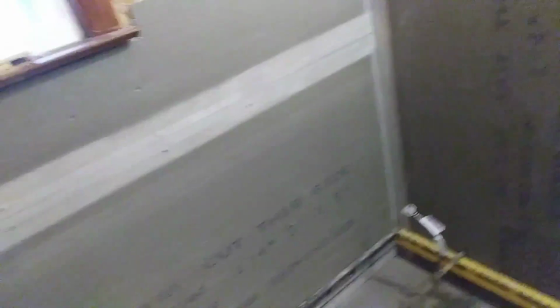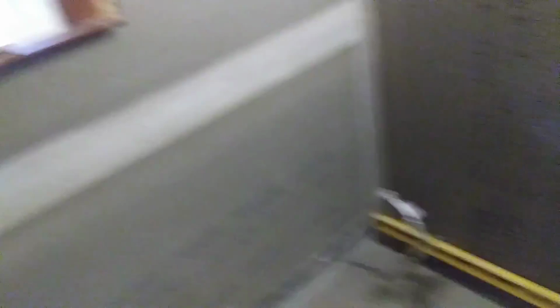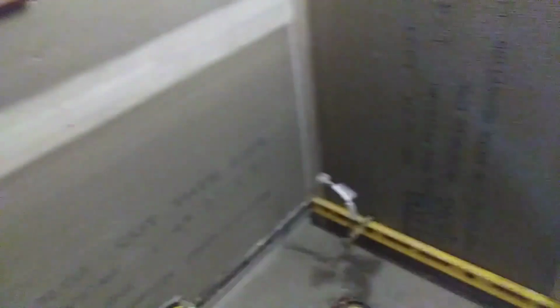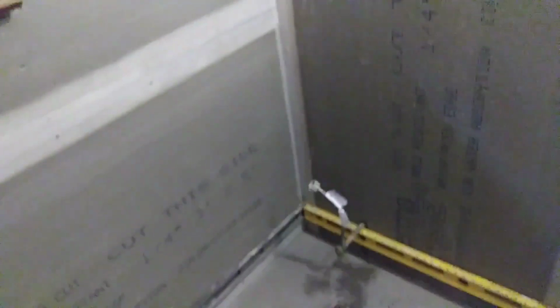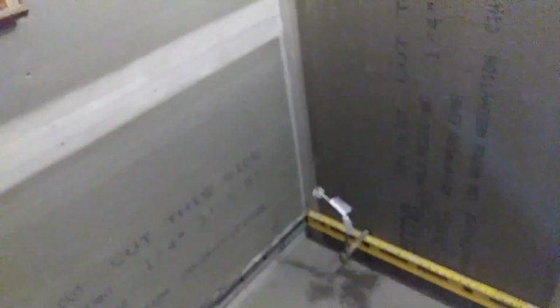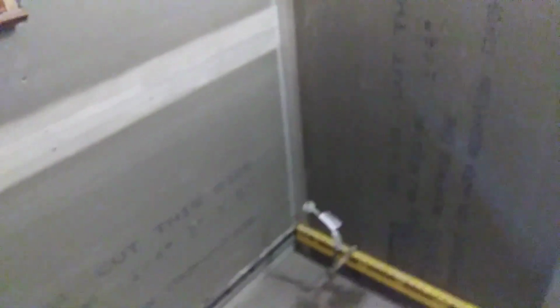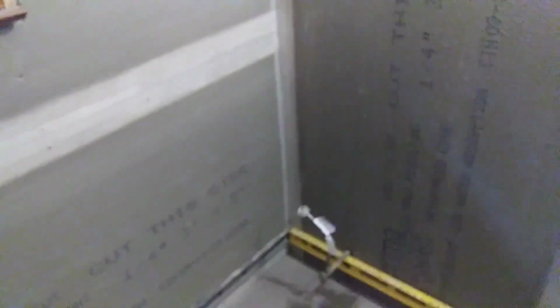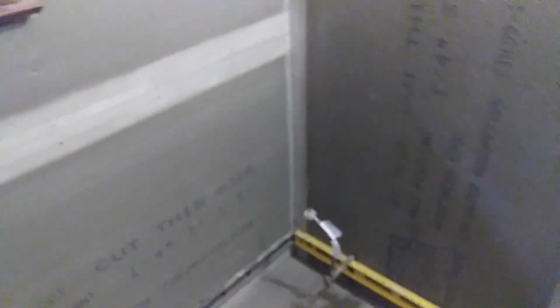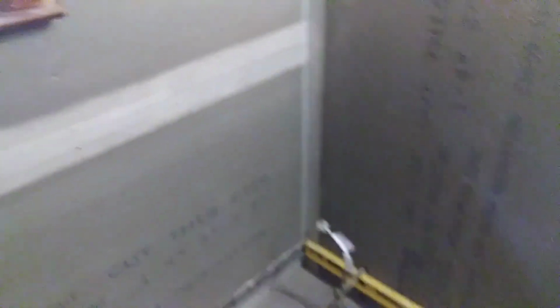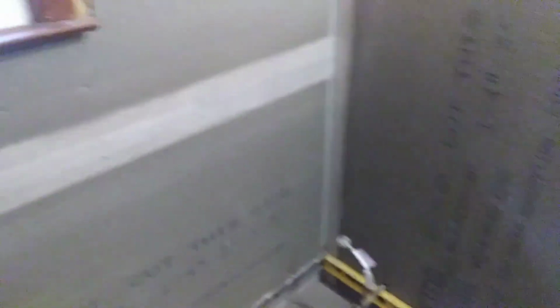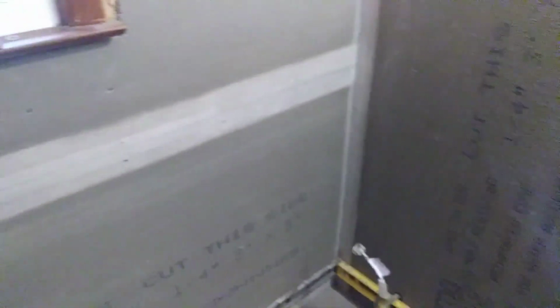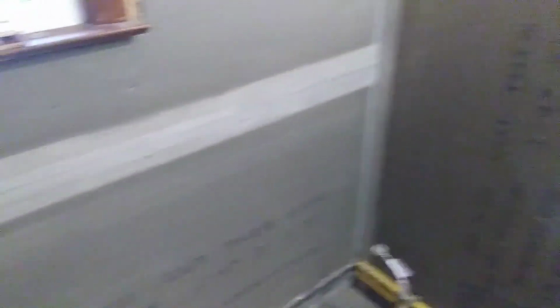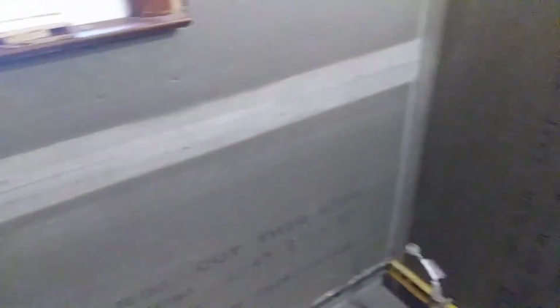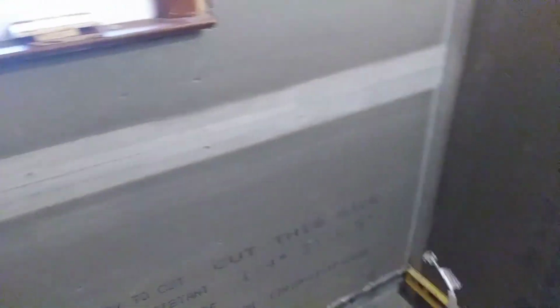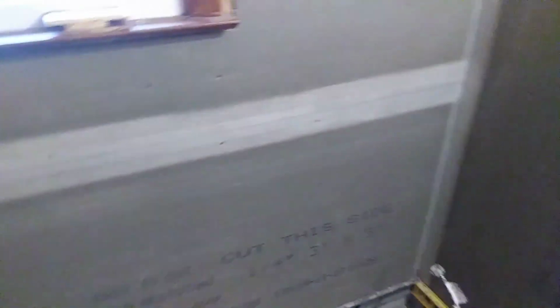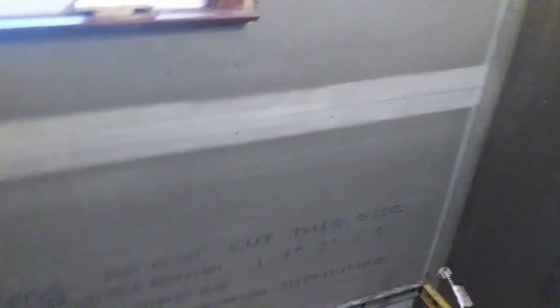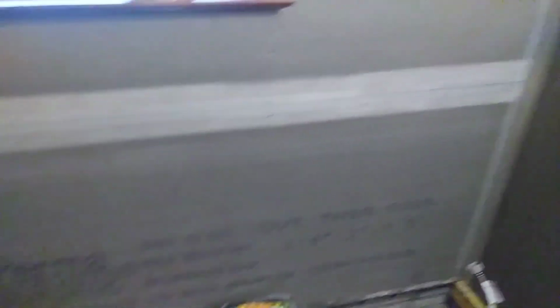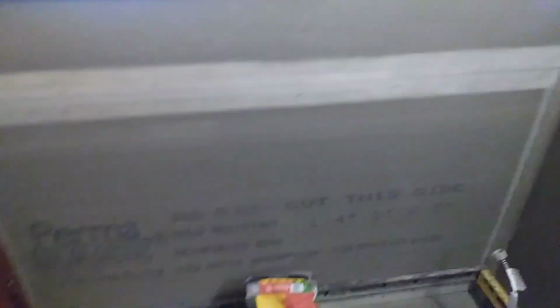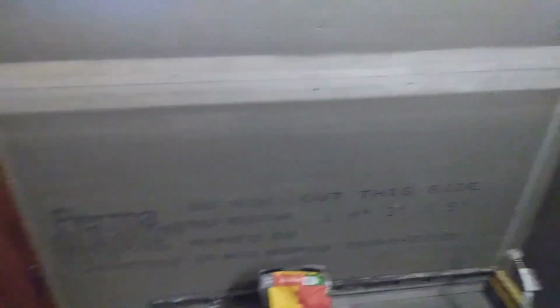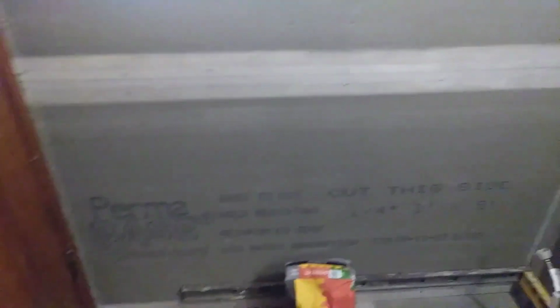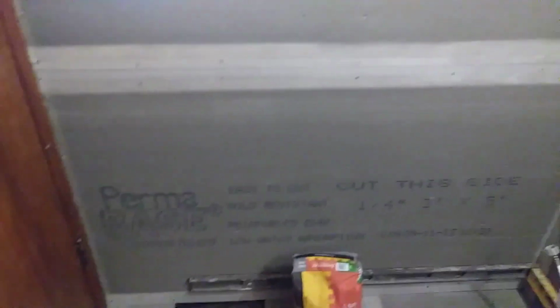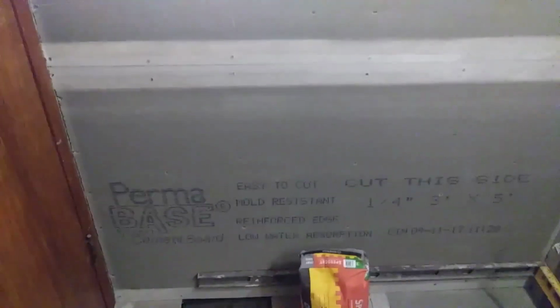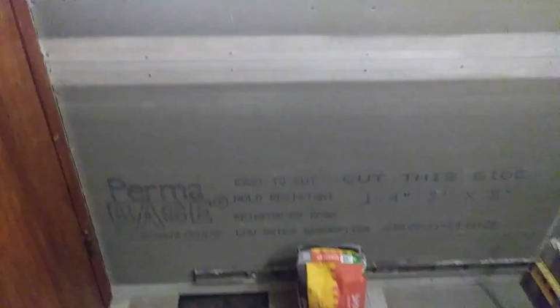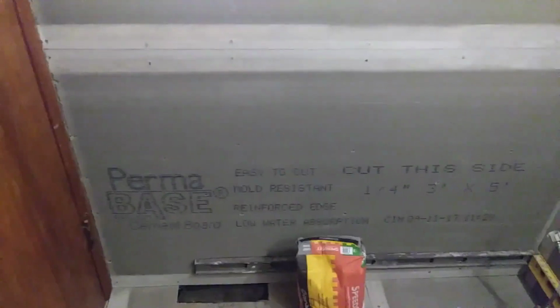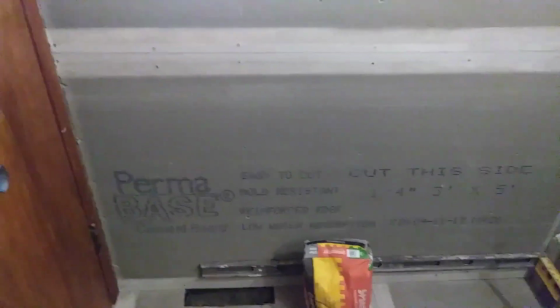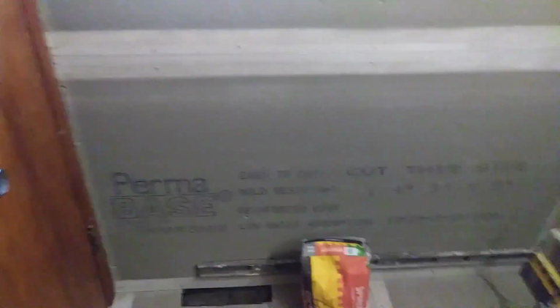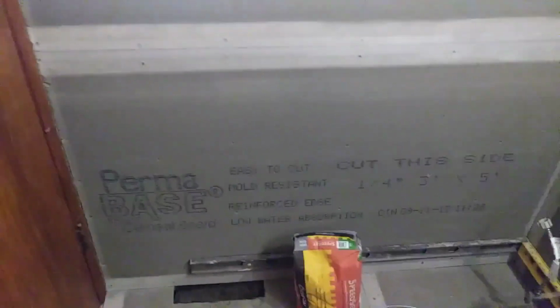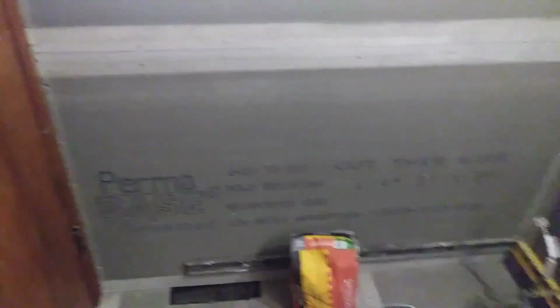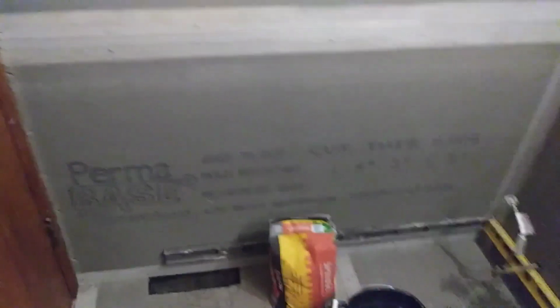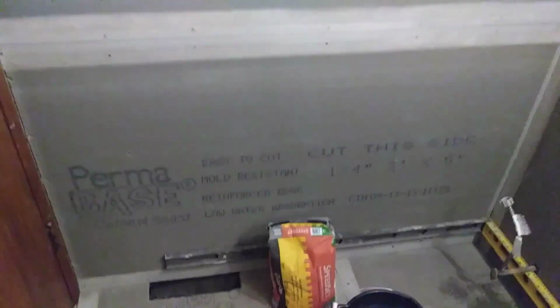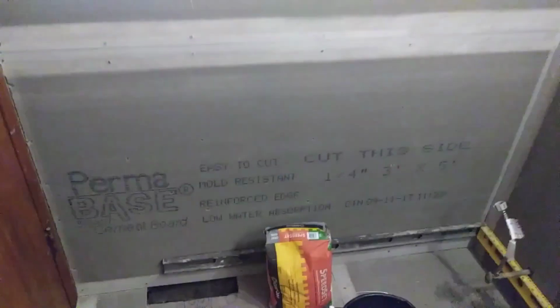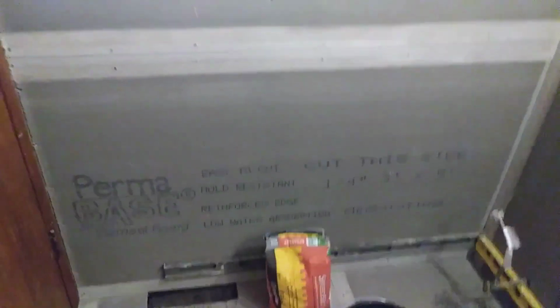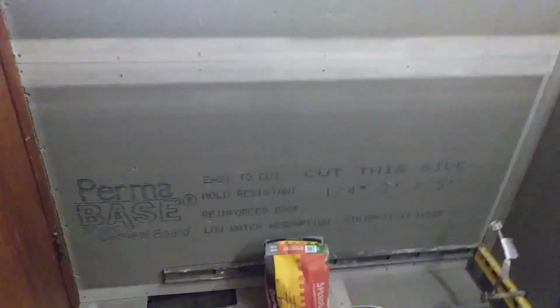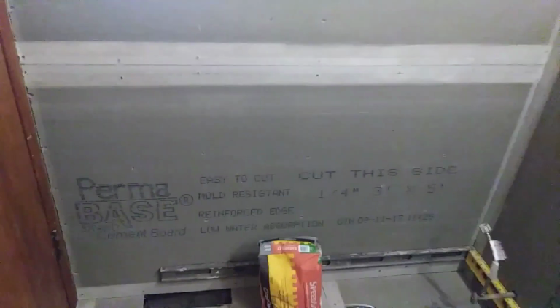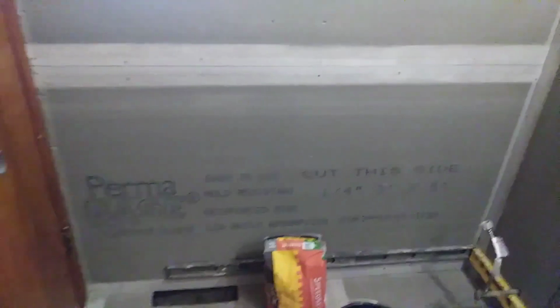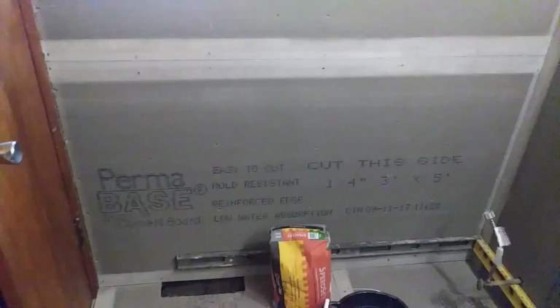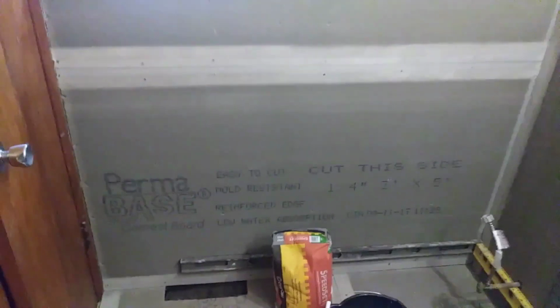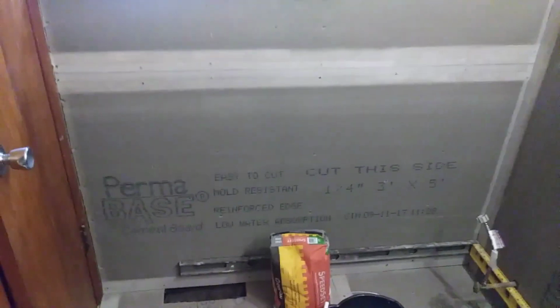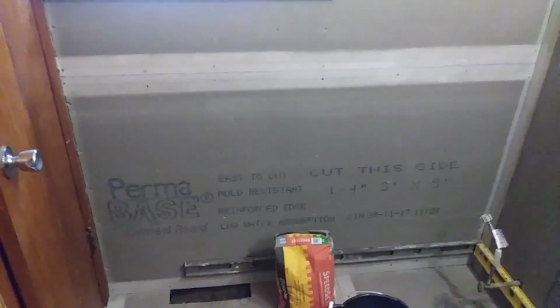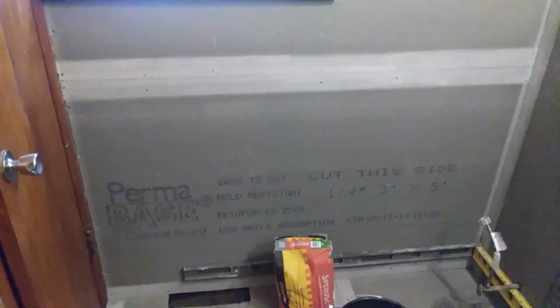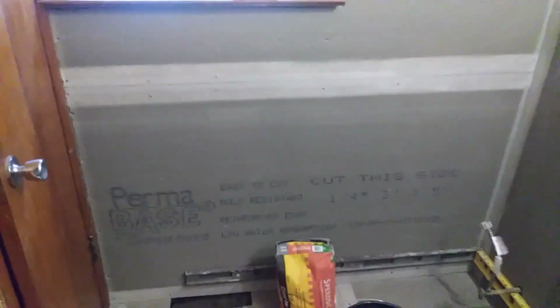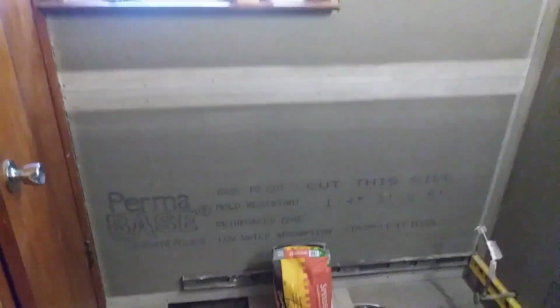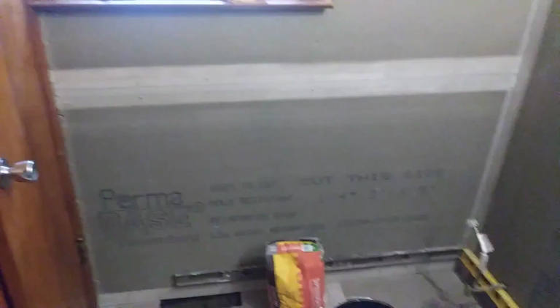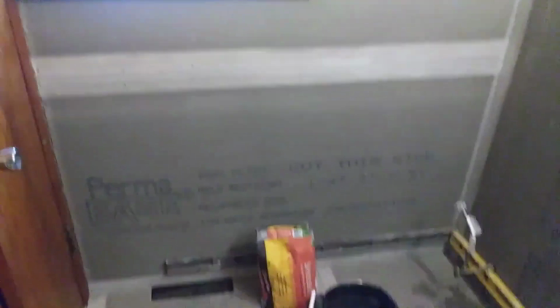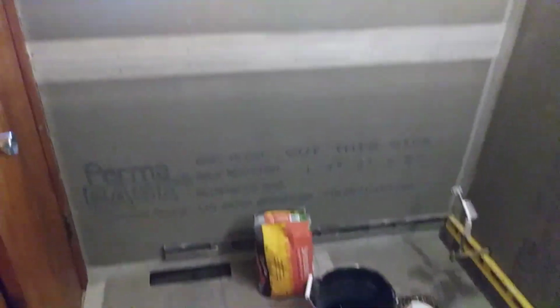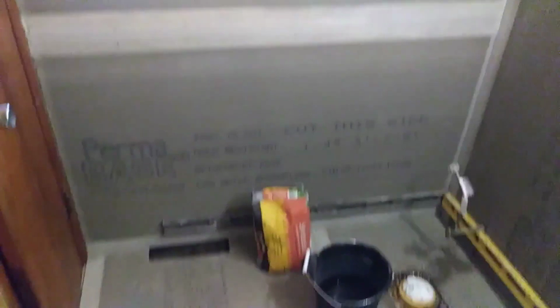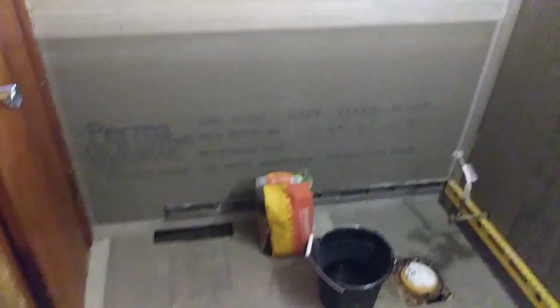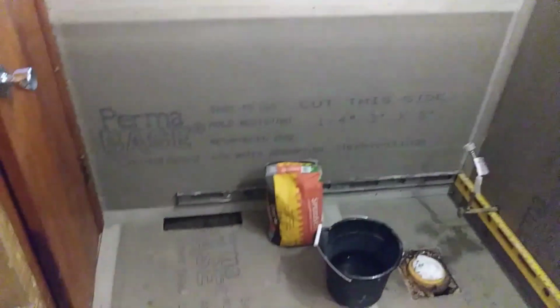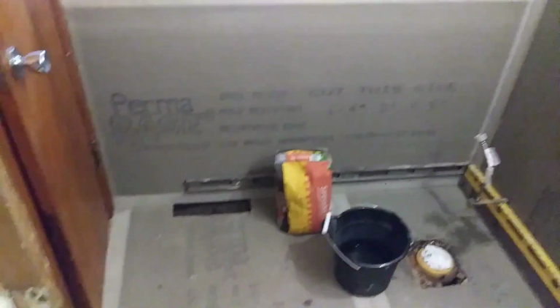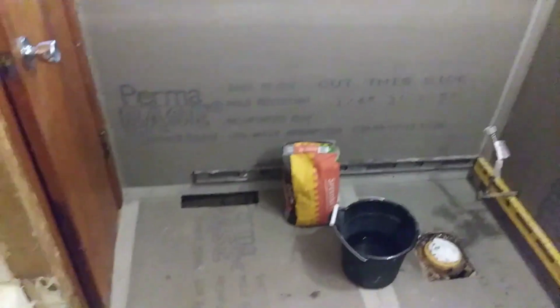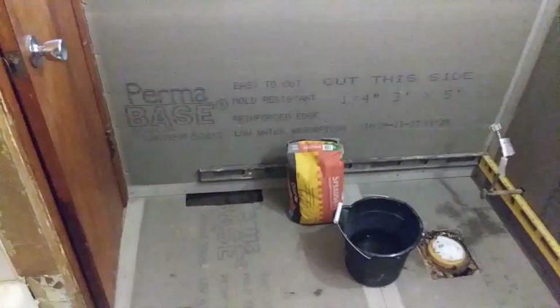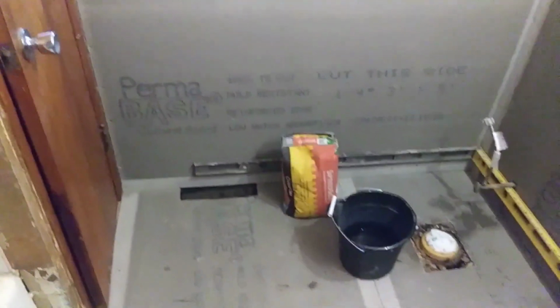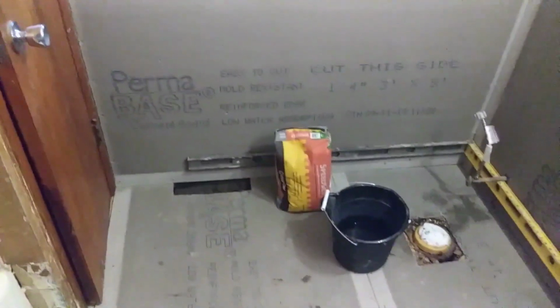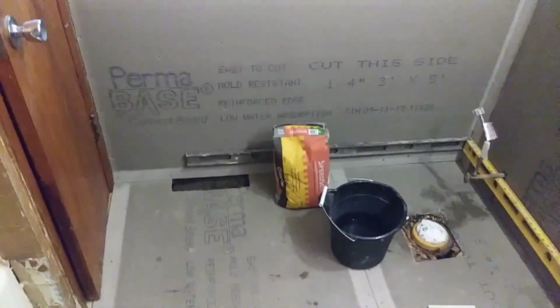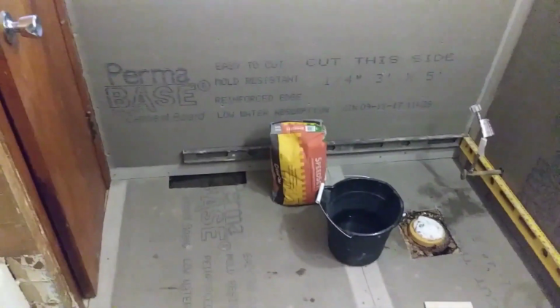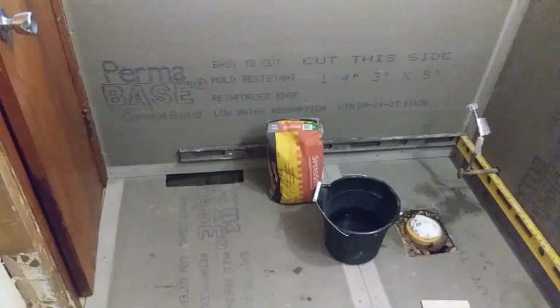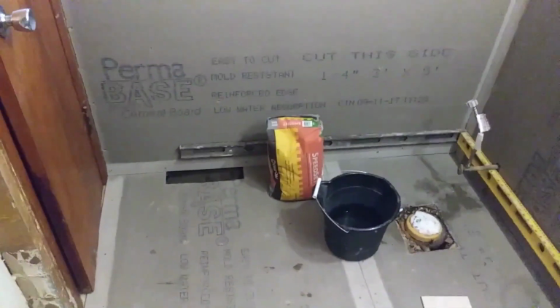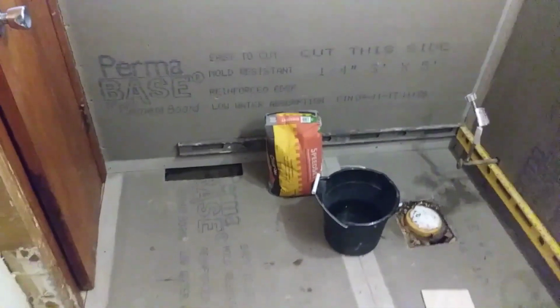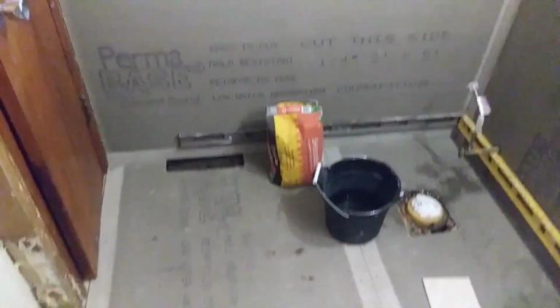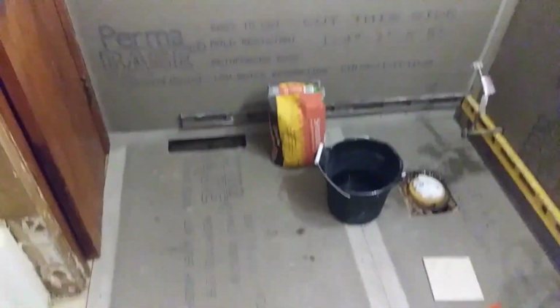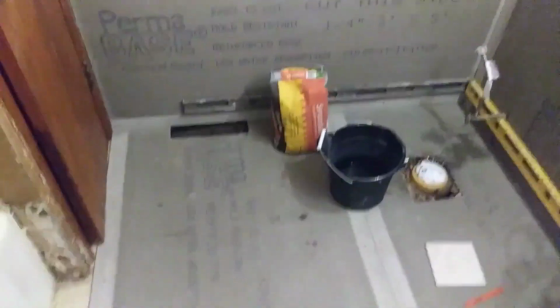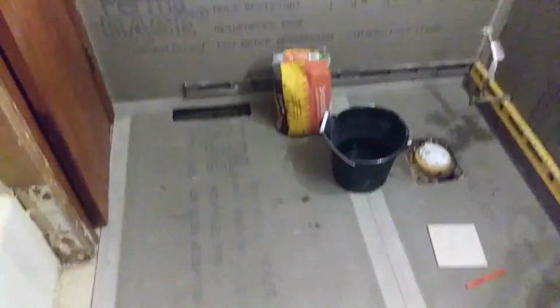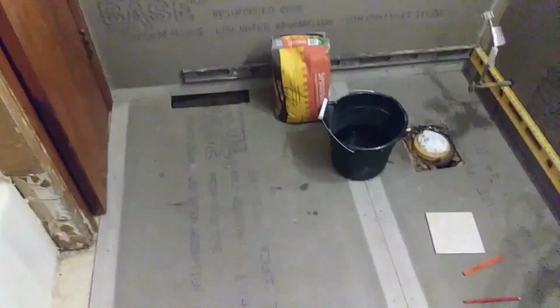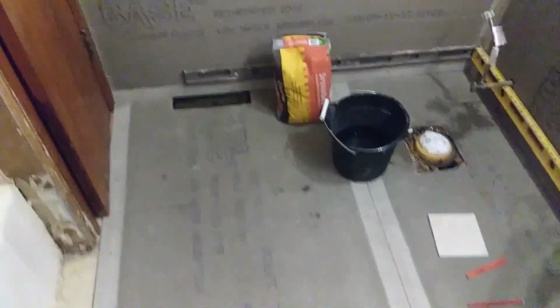Okay, we got our underlayment in. We went with a permabase. We got most of it in.